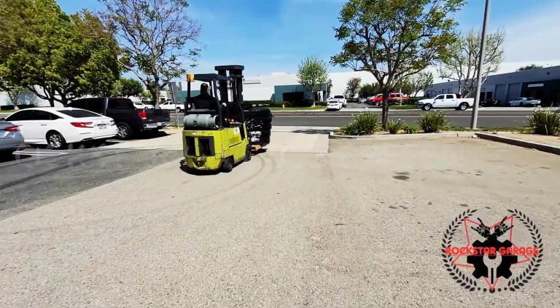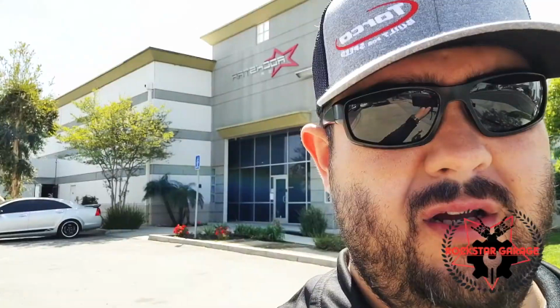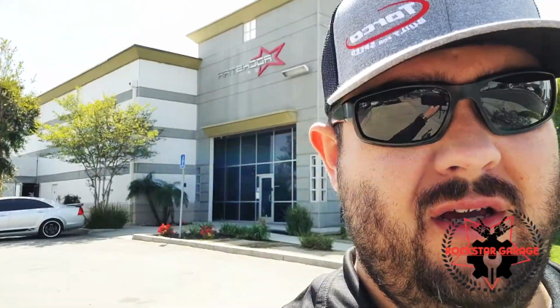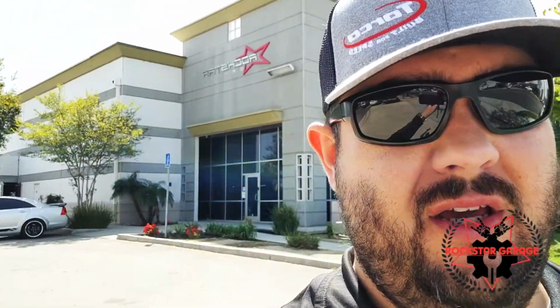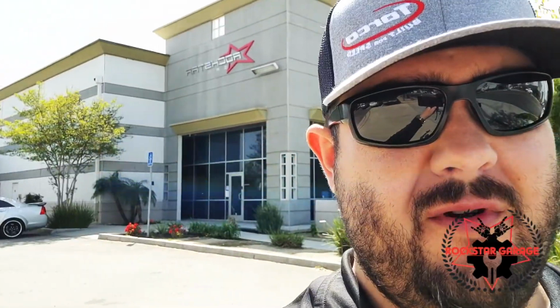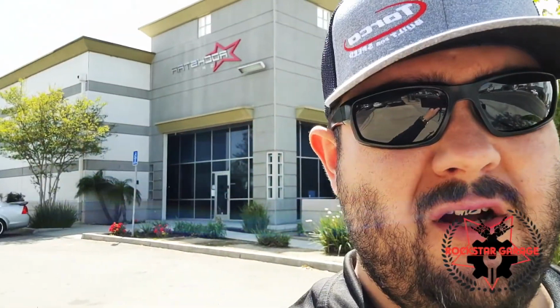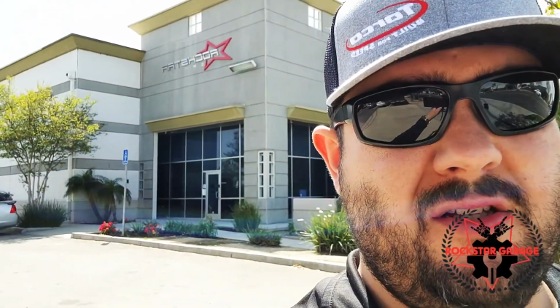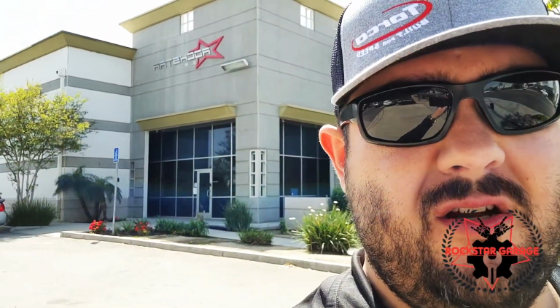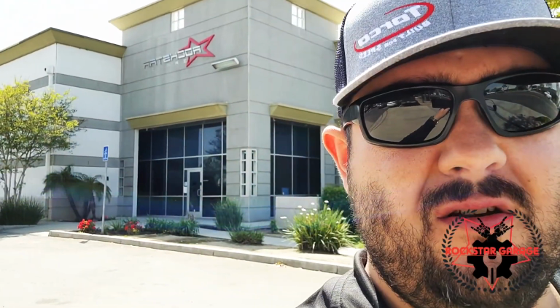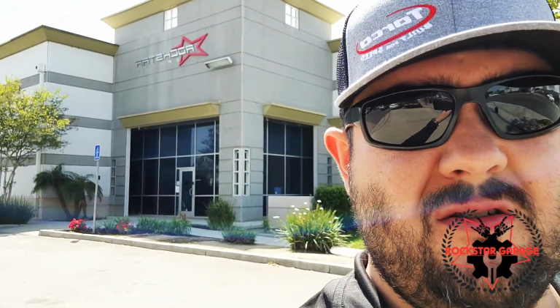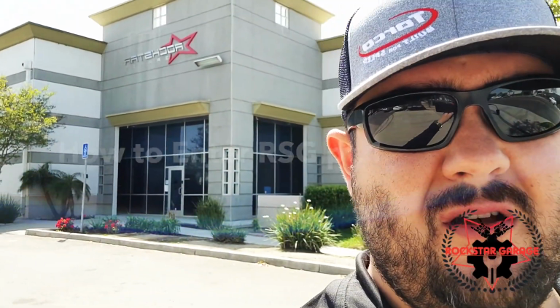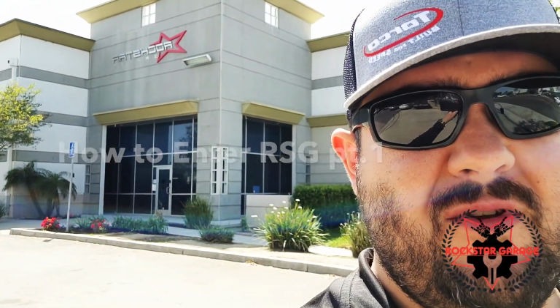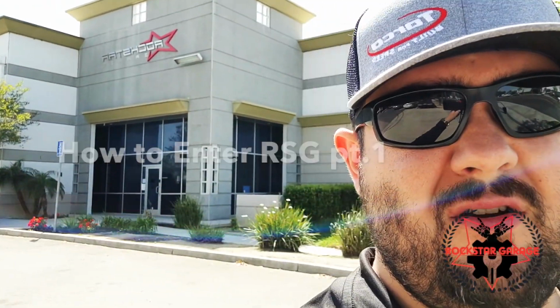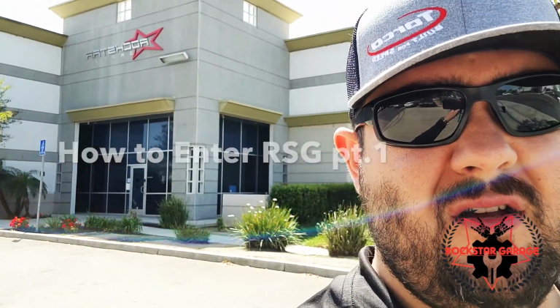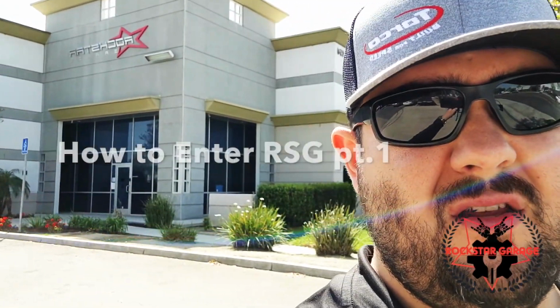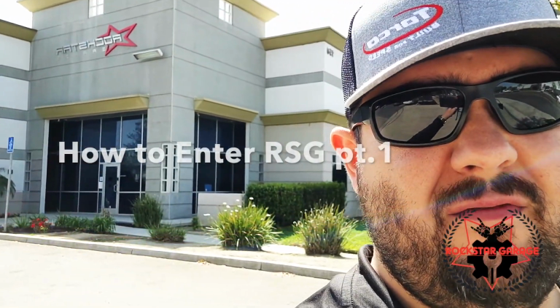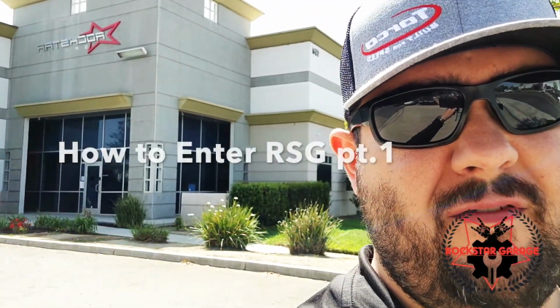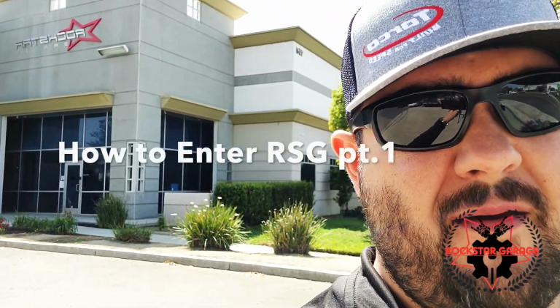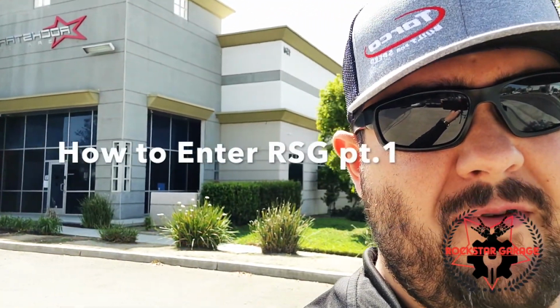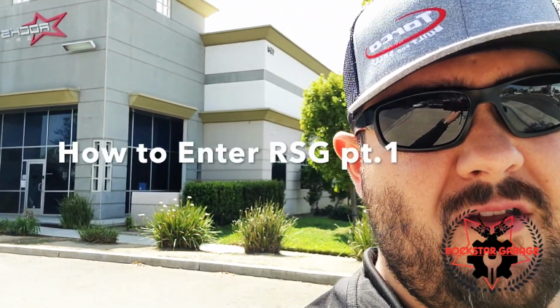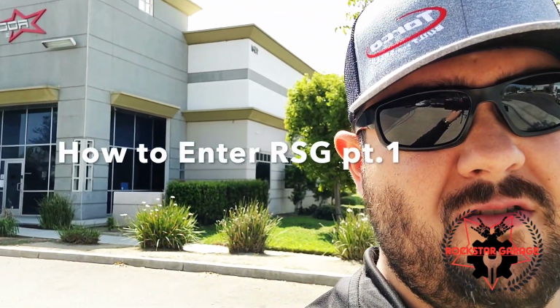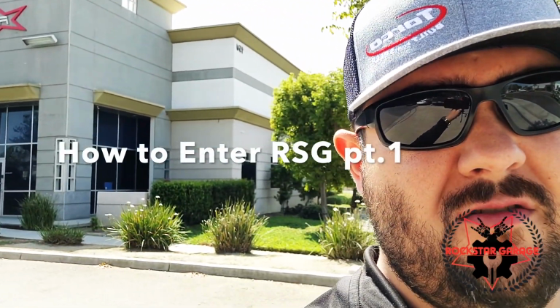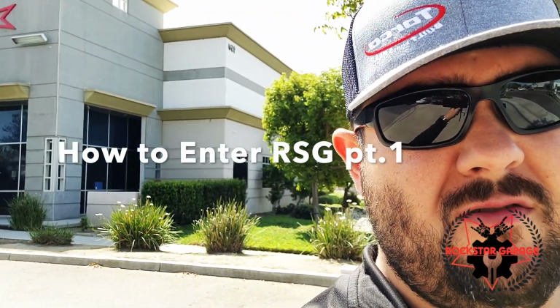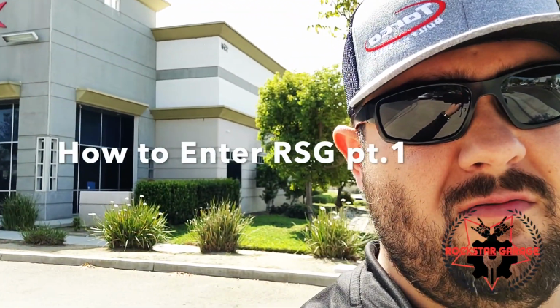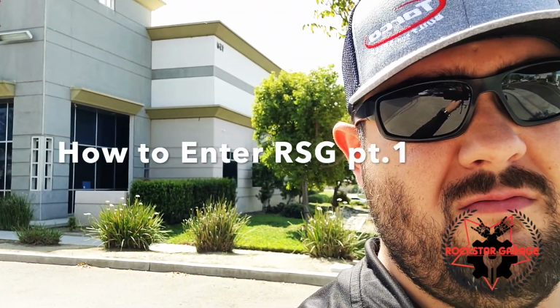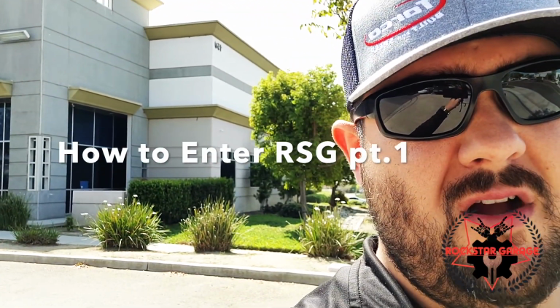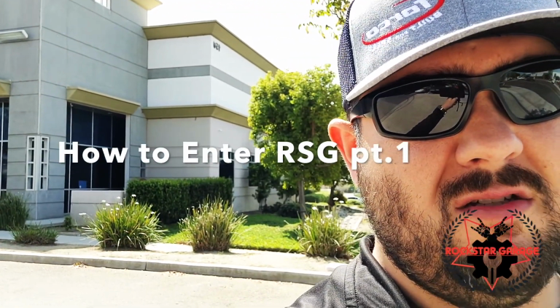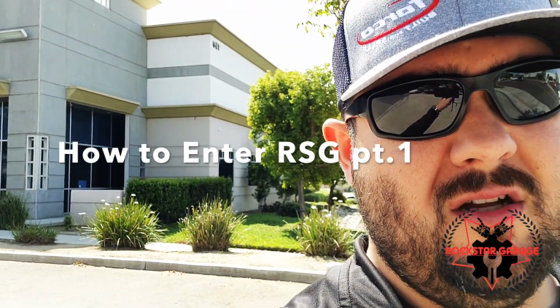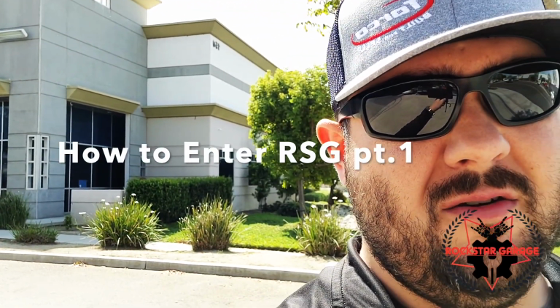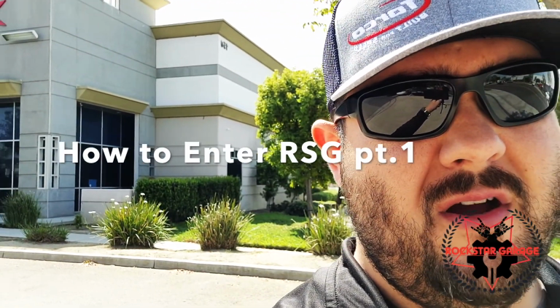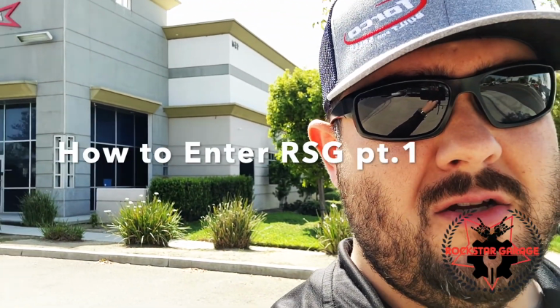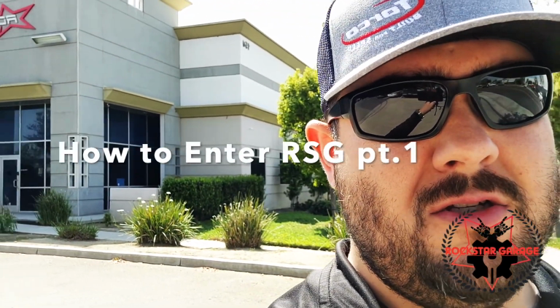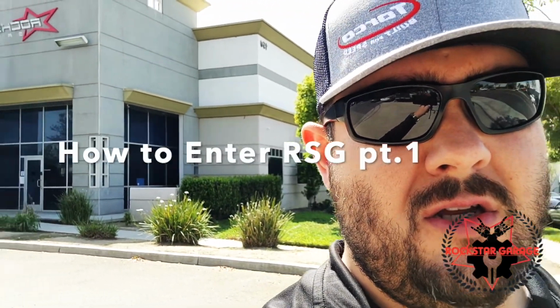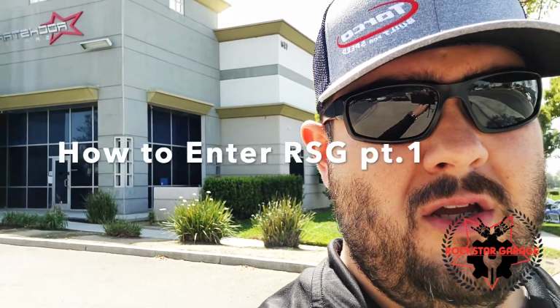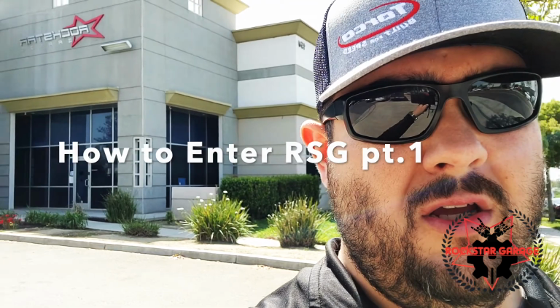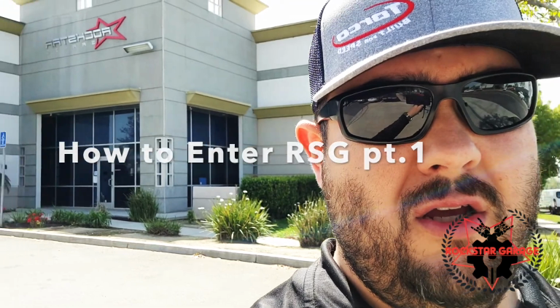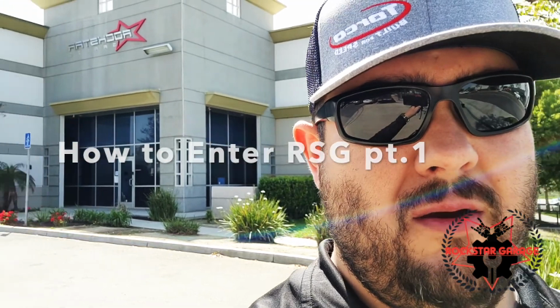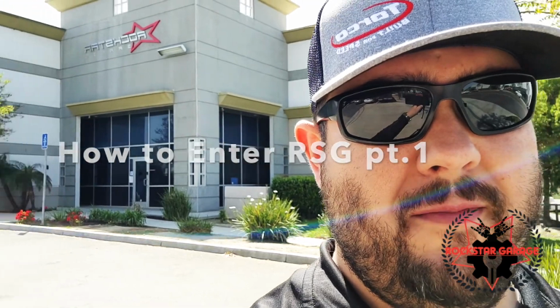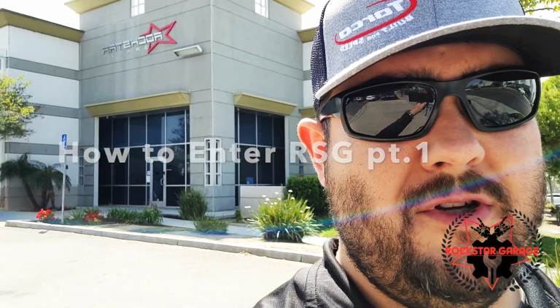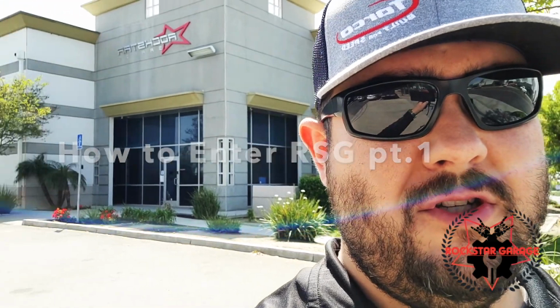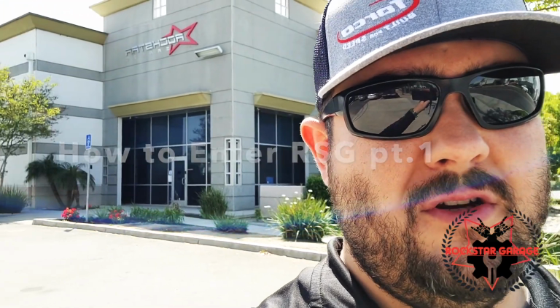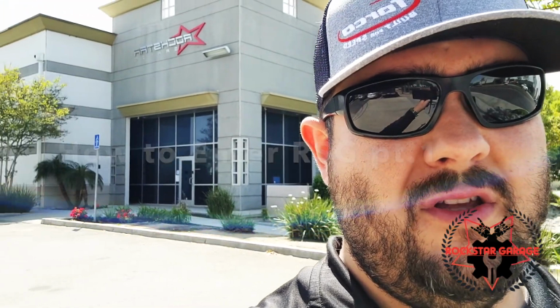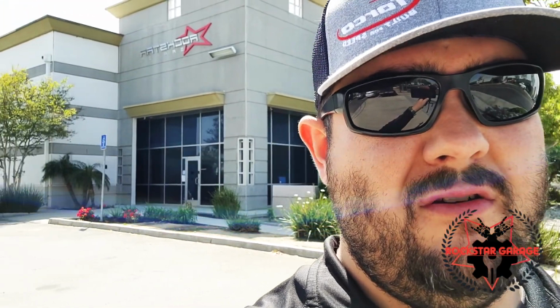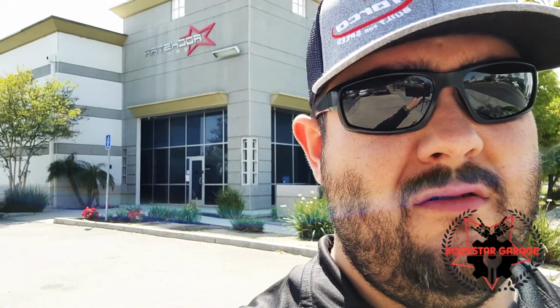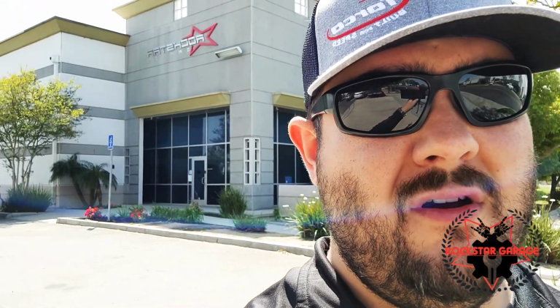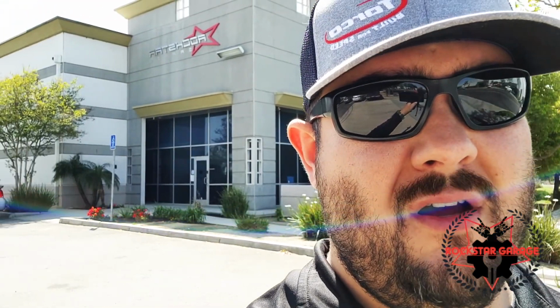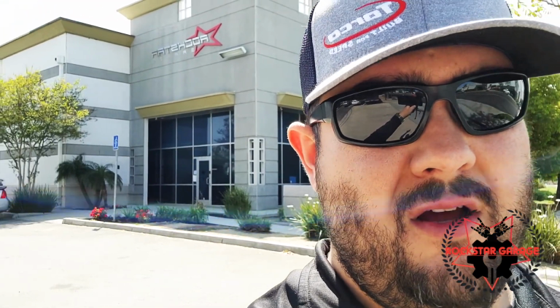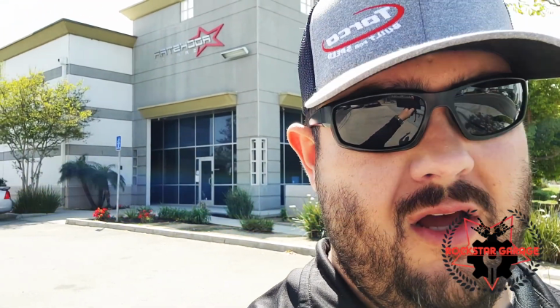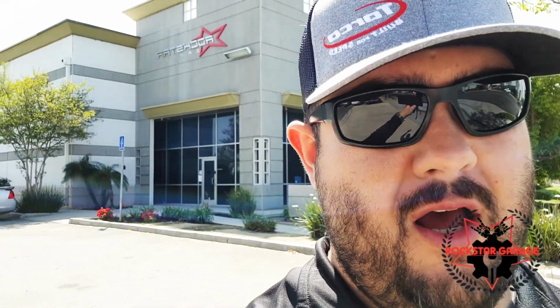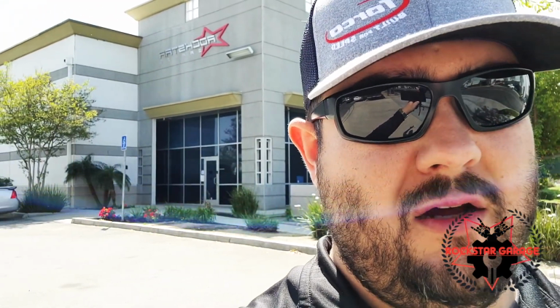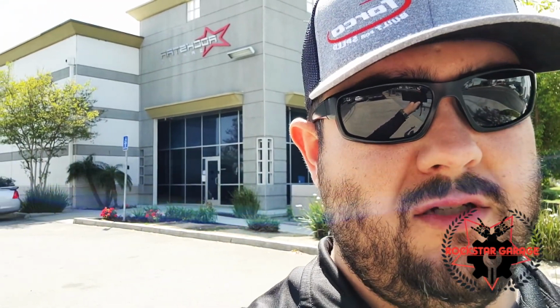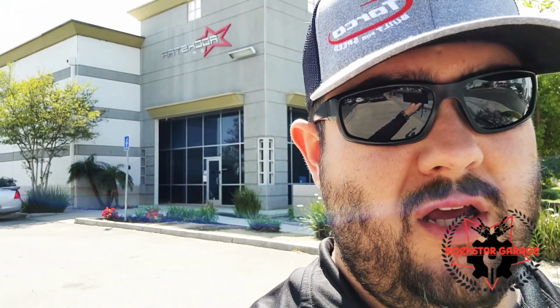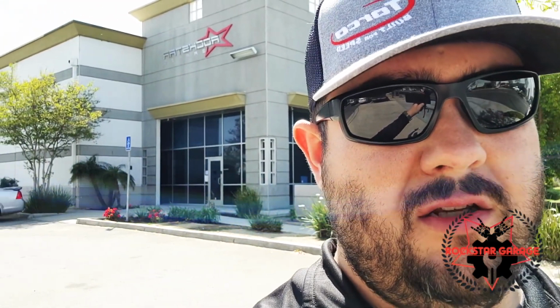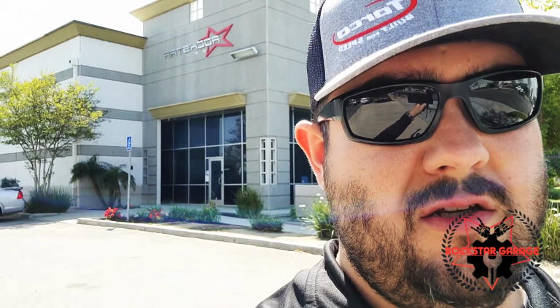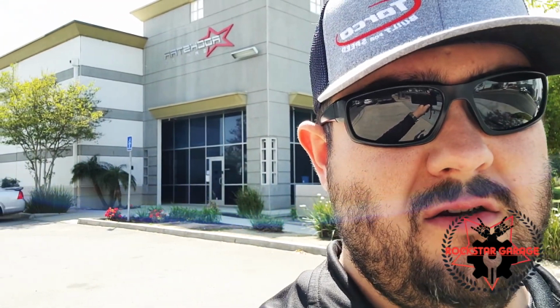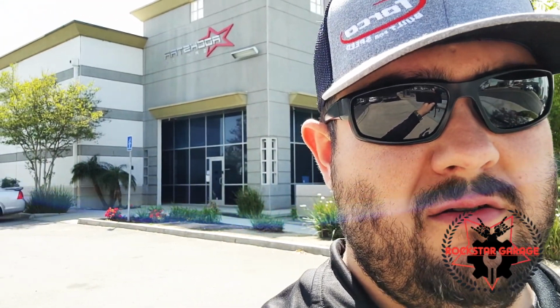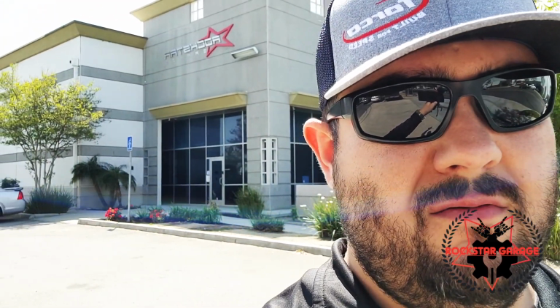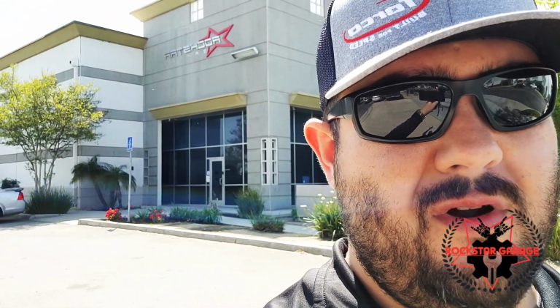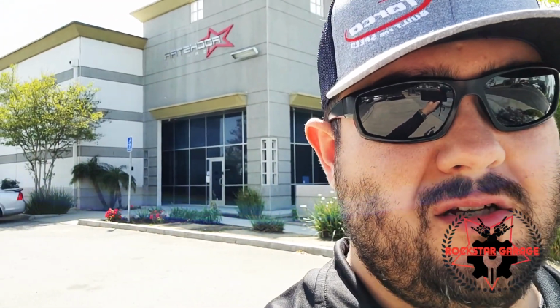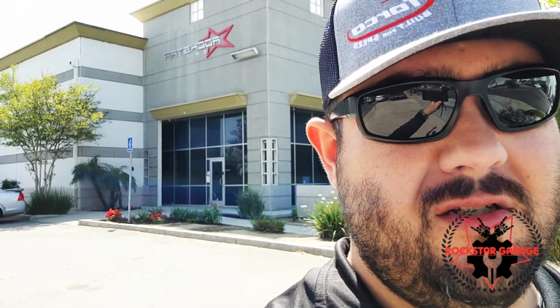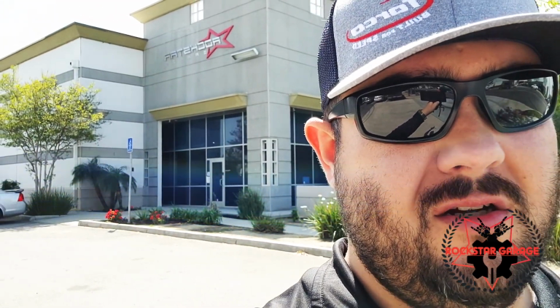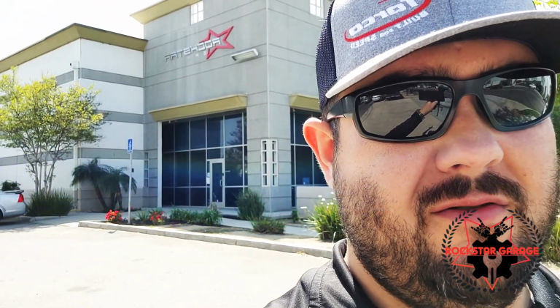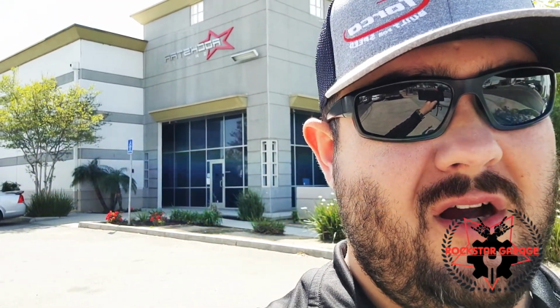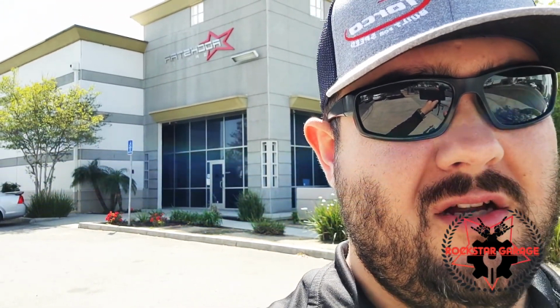Hey Rockstars, I'm here at the fabulous Rockstar Garage and I'm going to show you how to enter Rockstar Garage.